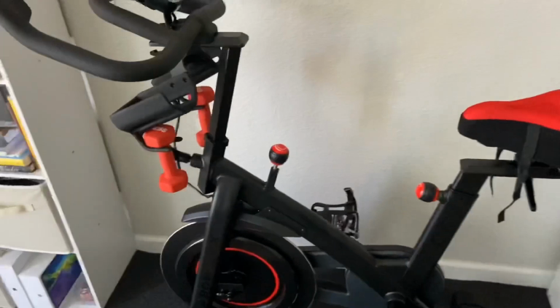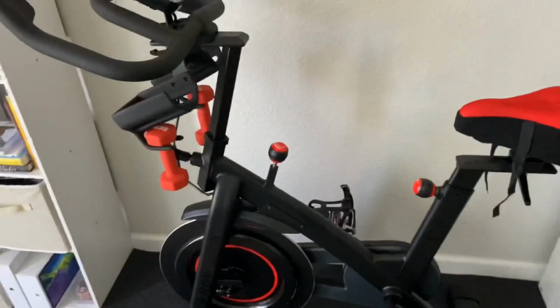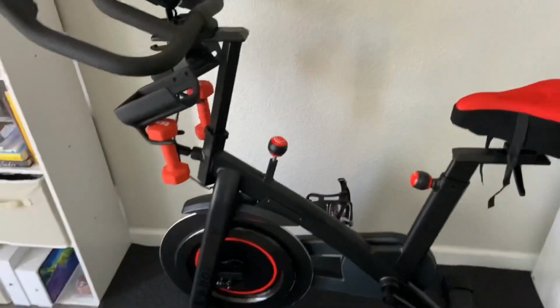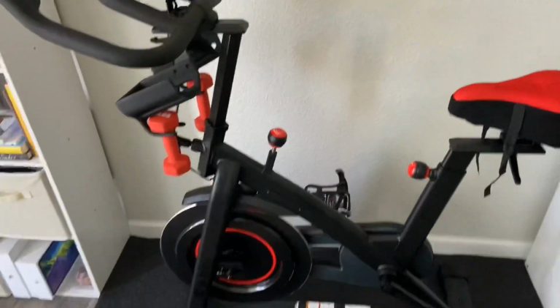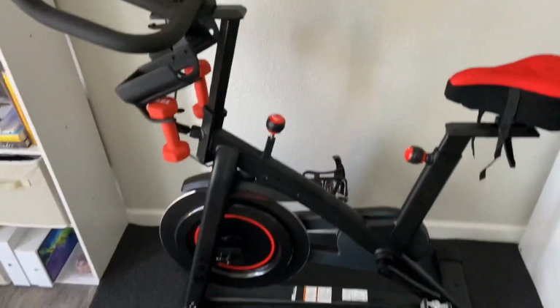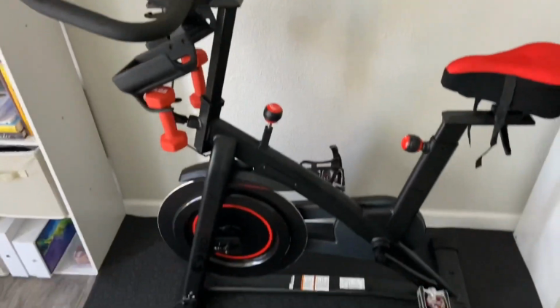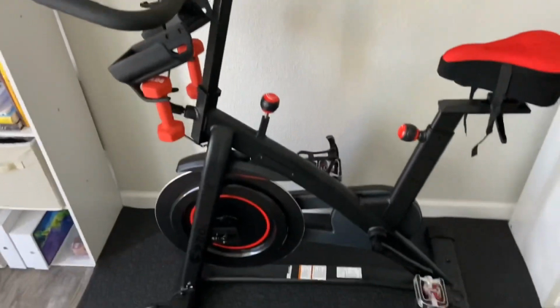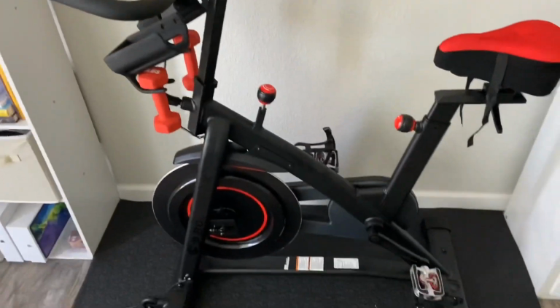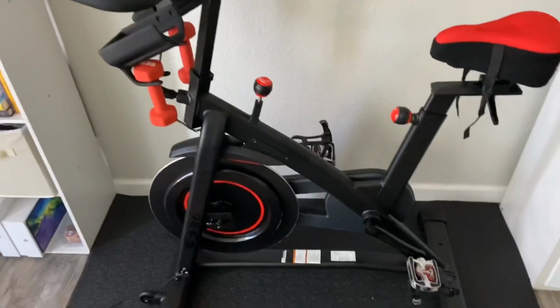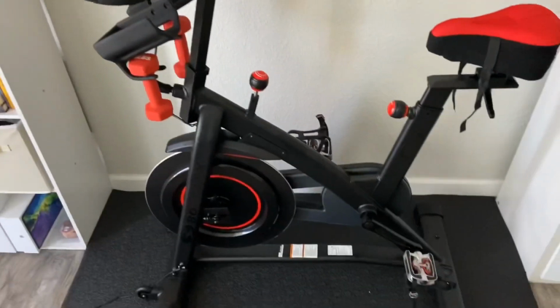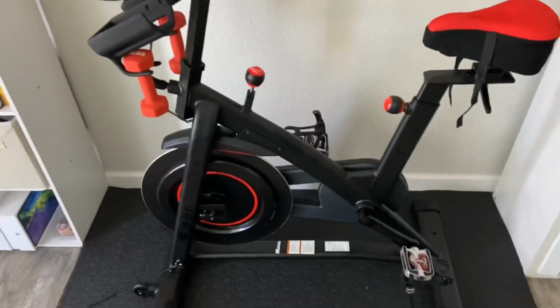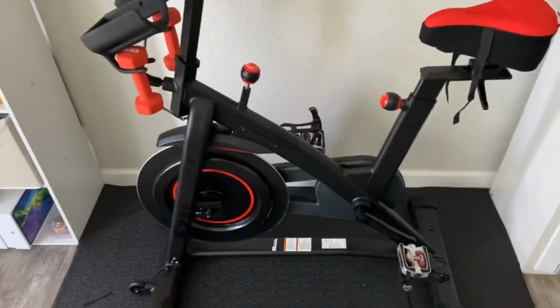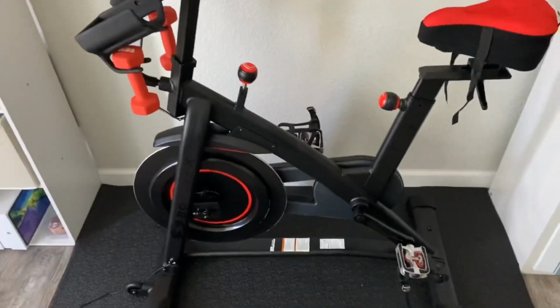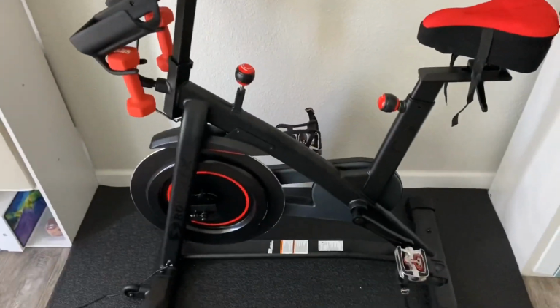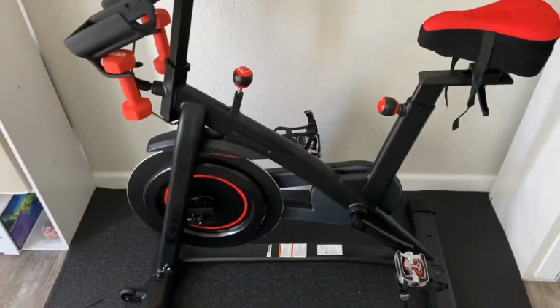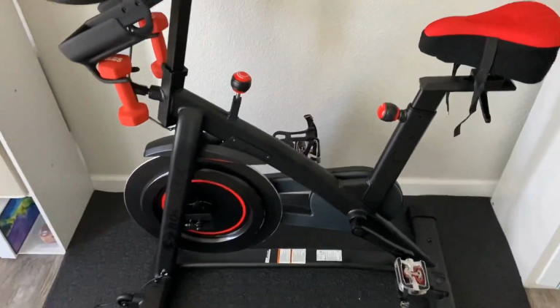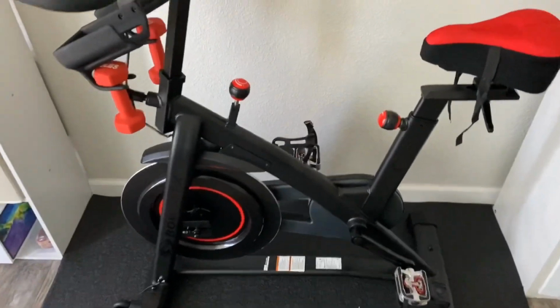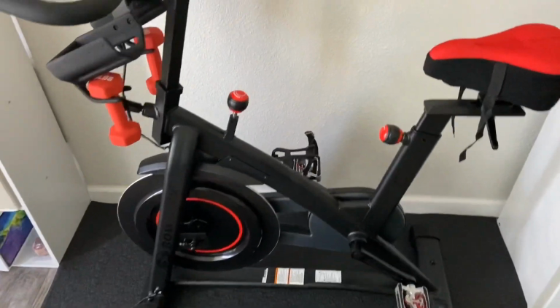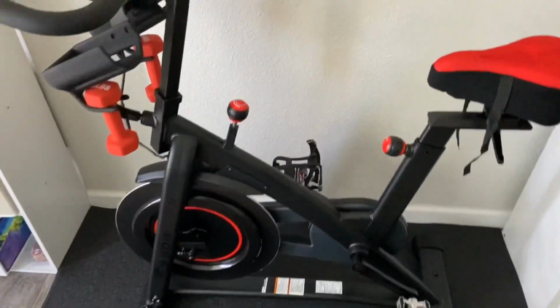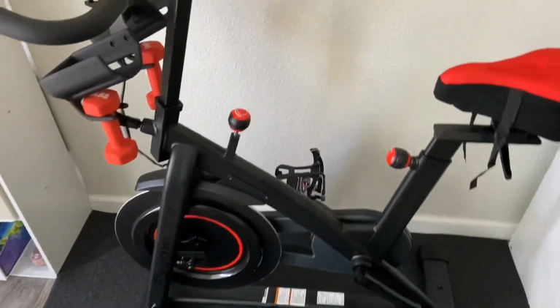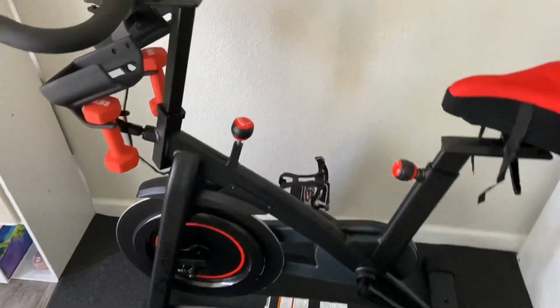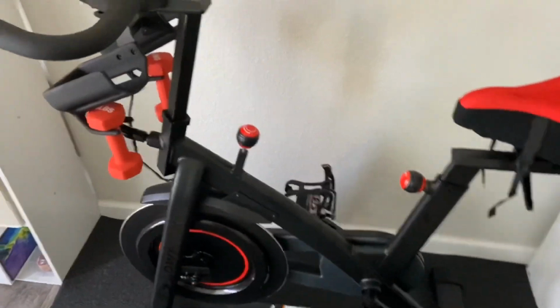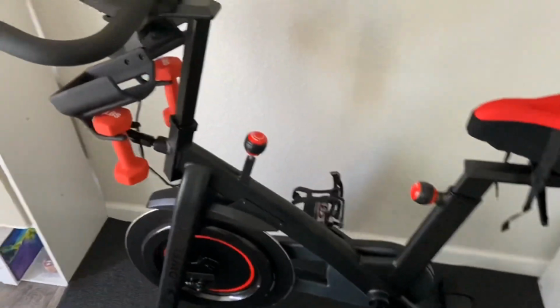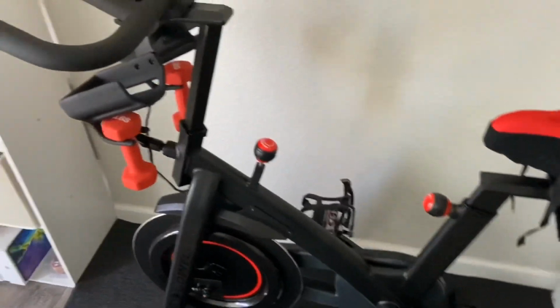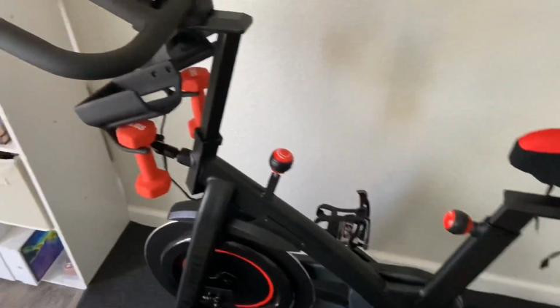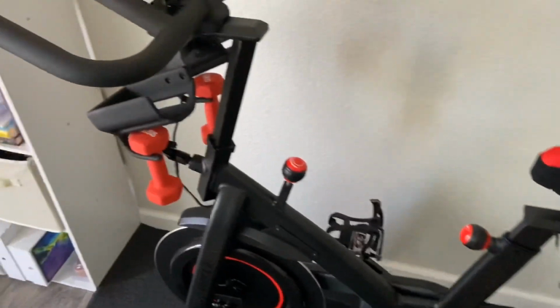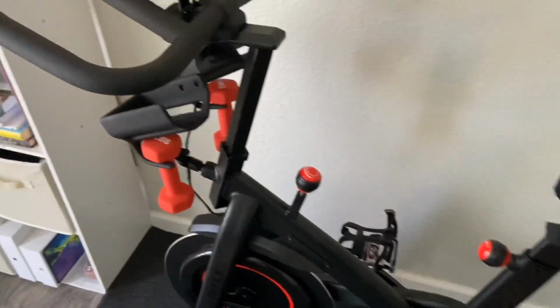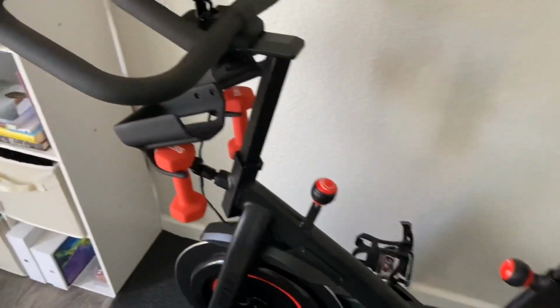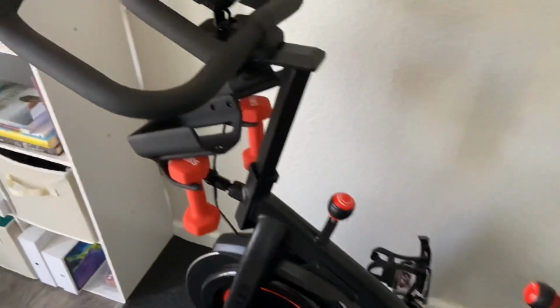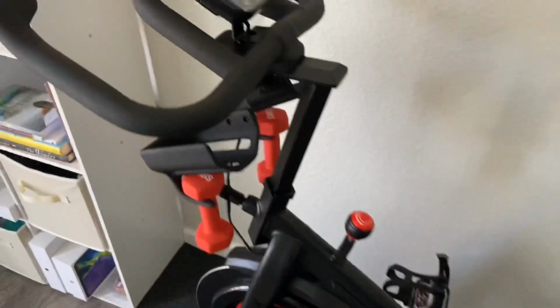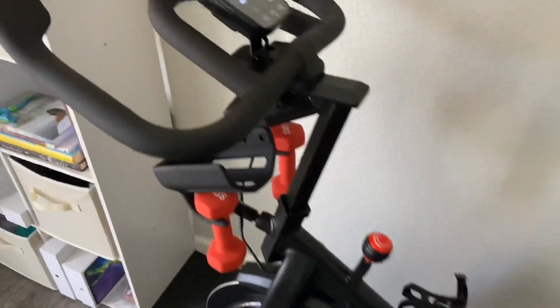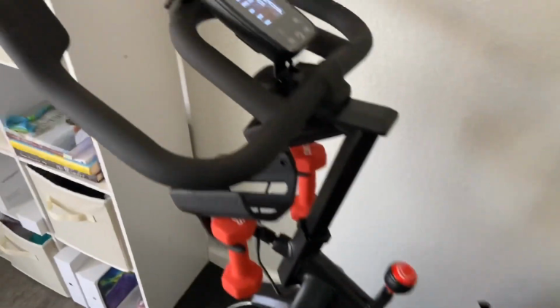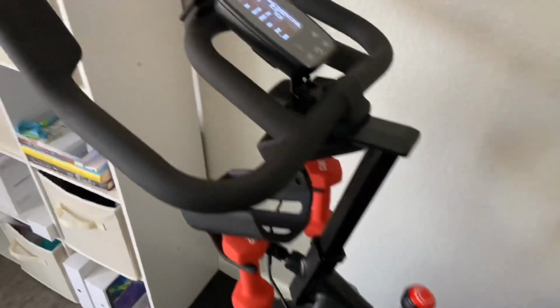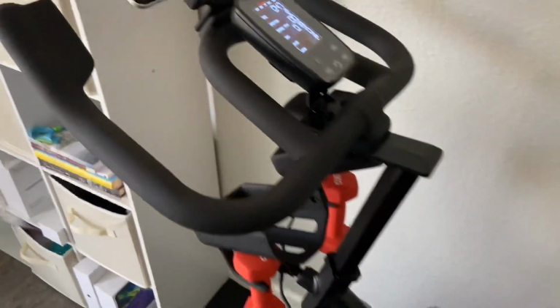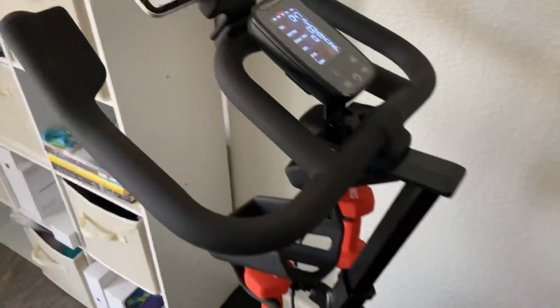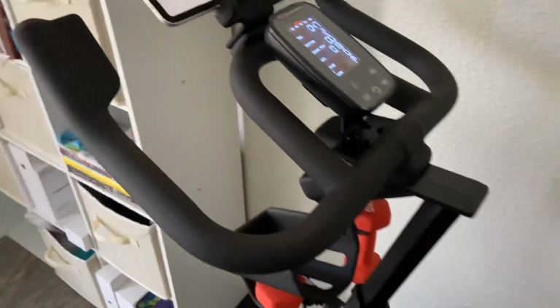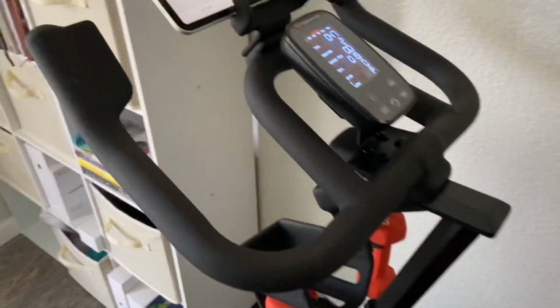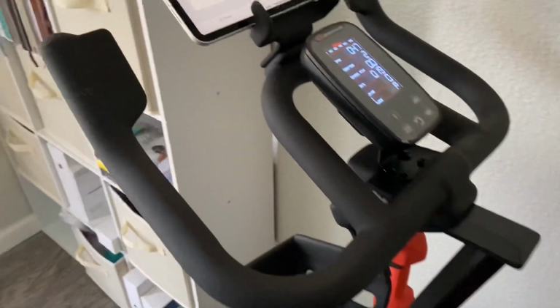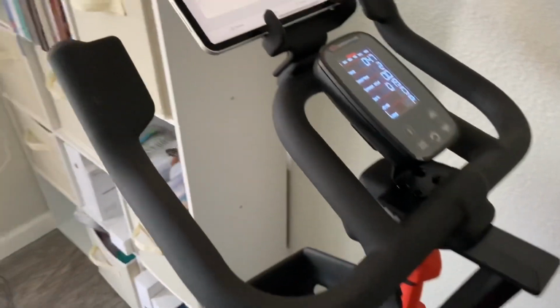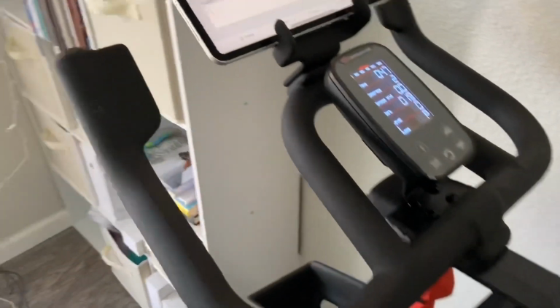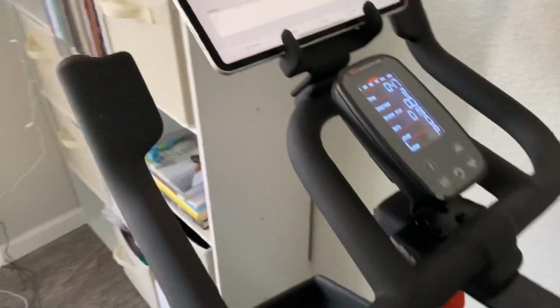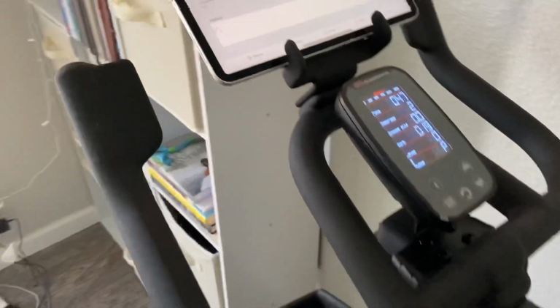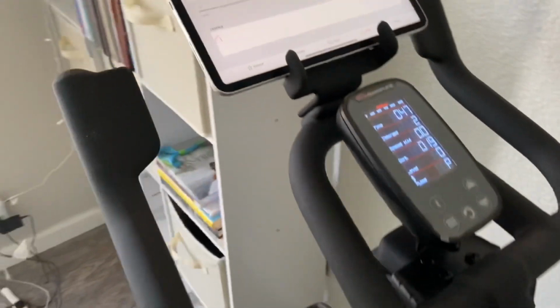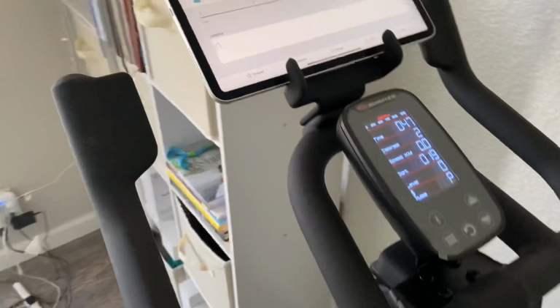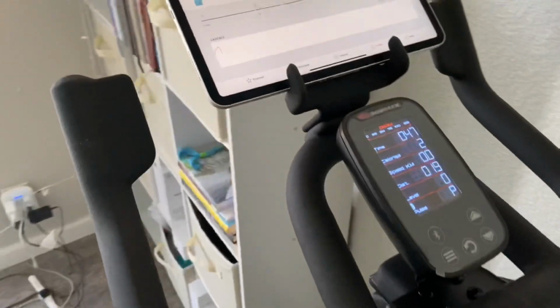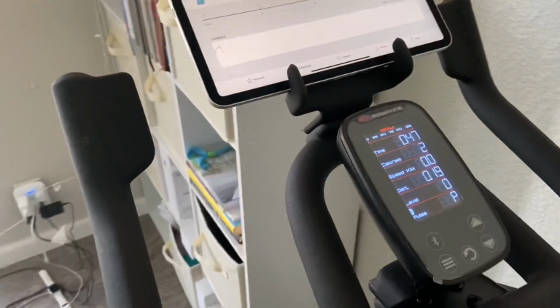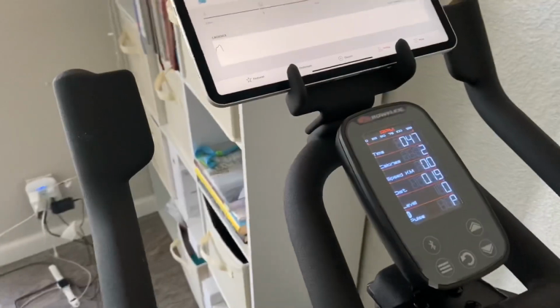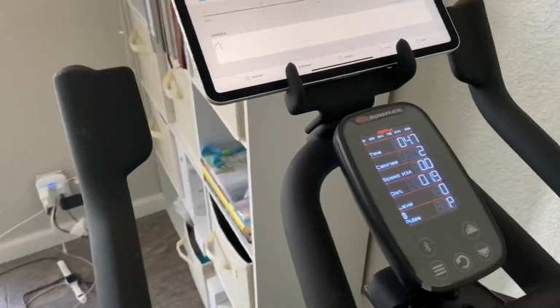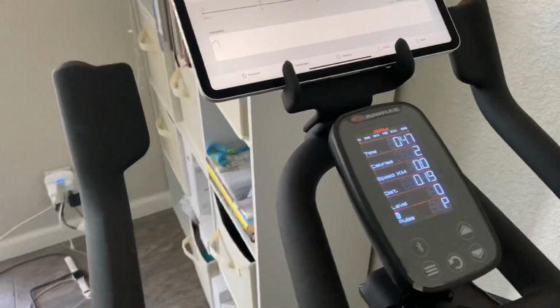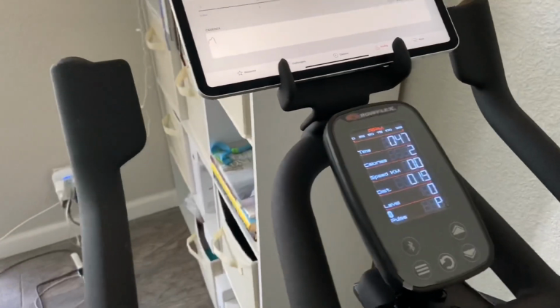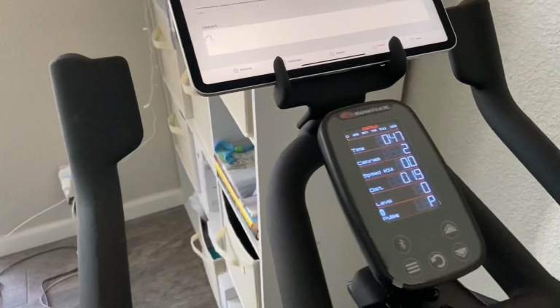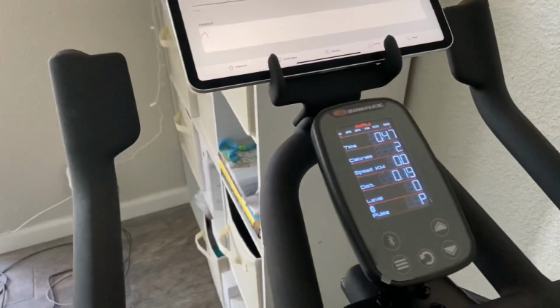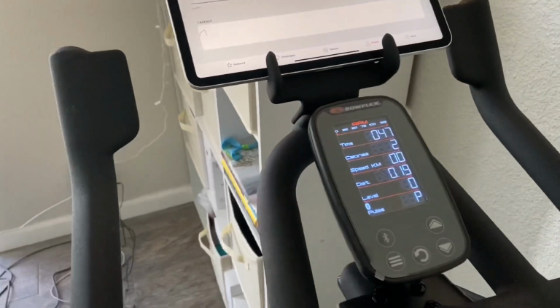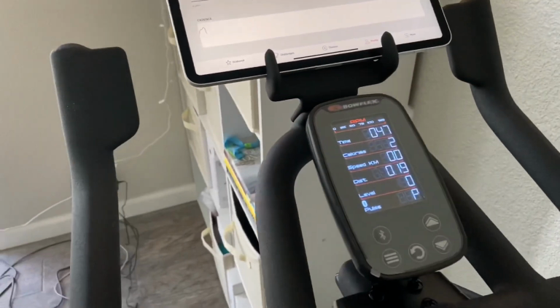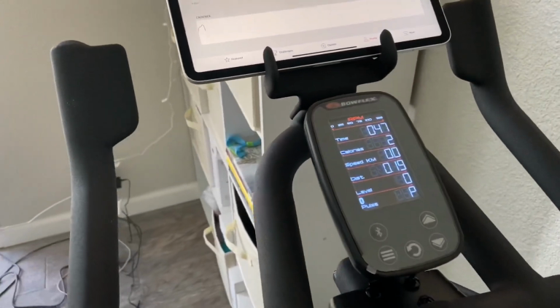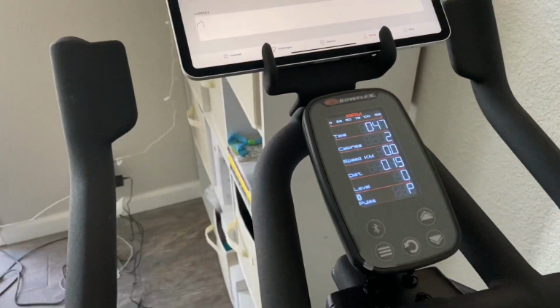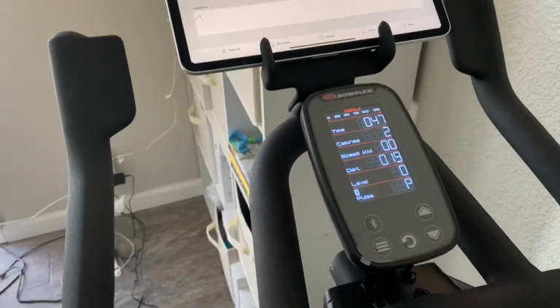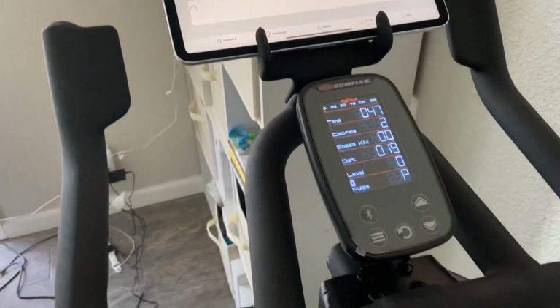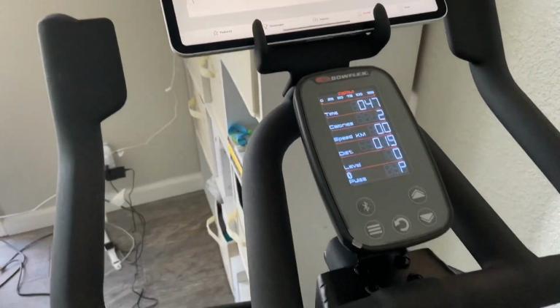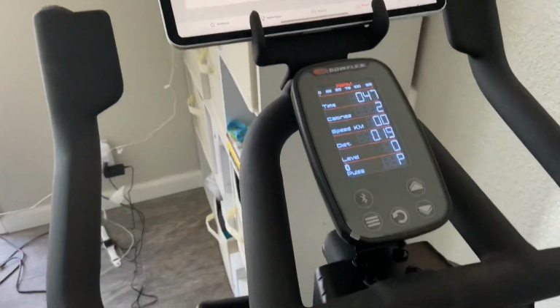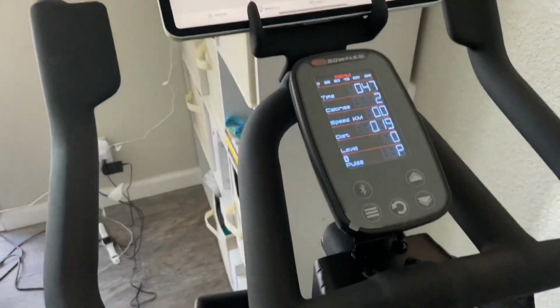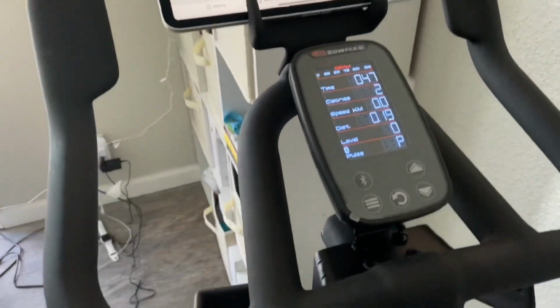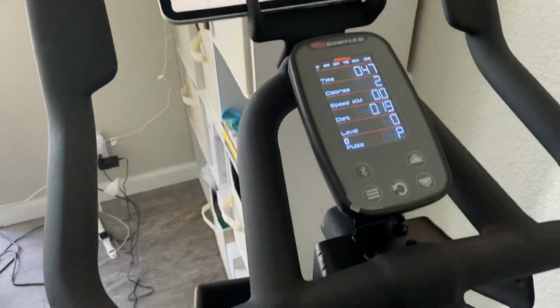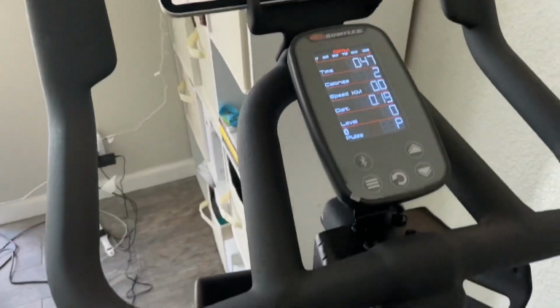There you have it — the C6 Bowflex bike hooked up with the Peloton app, getting your cadence and your workout going.